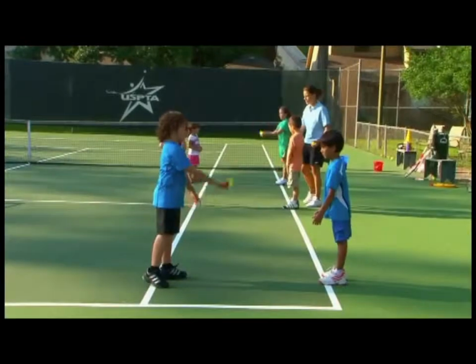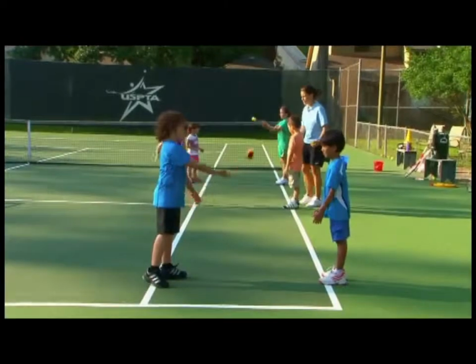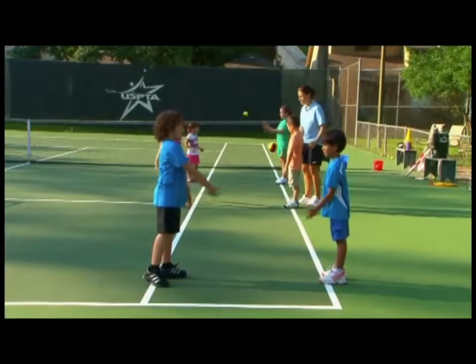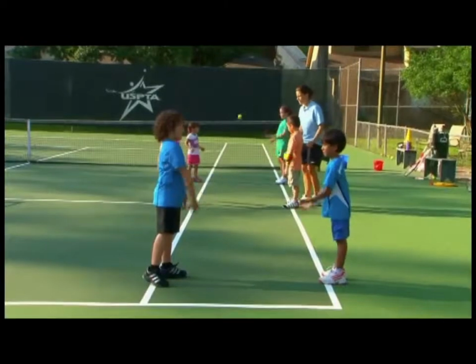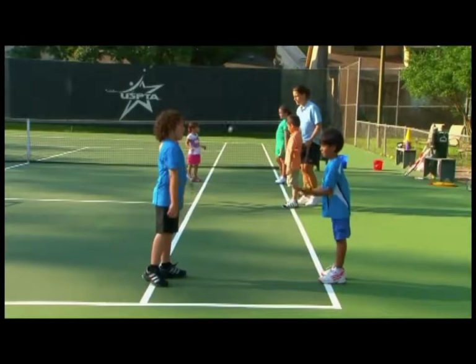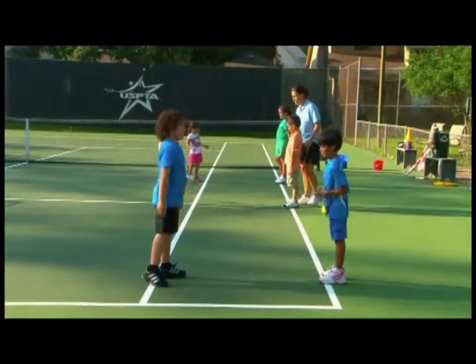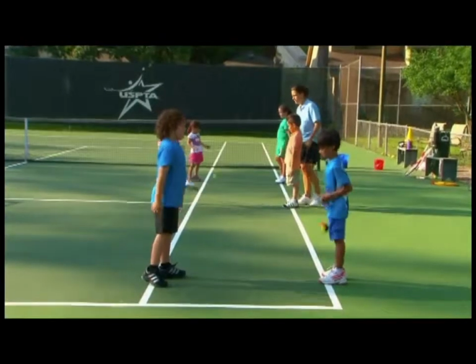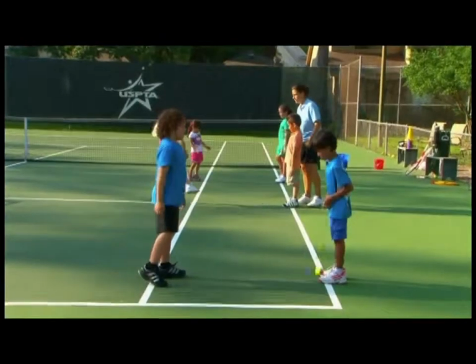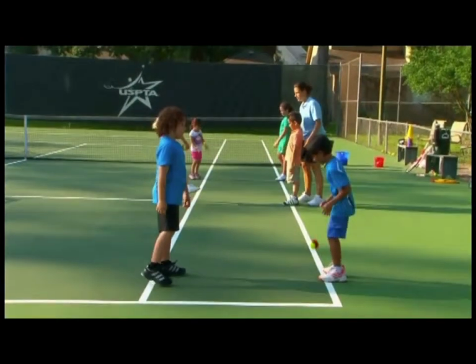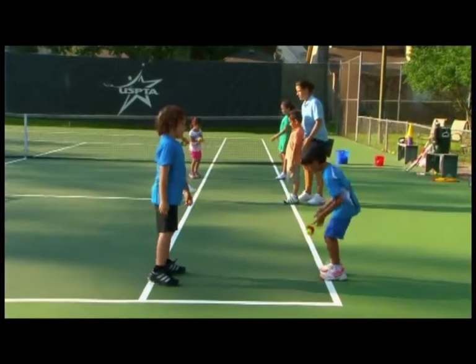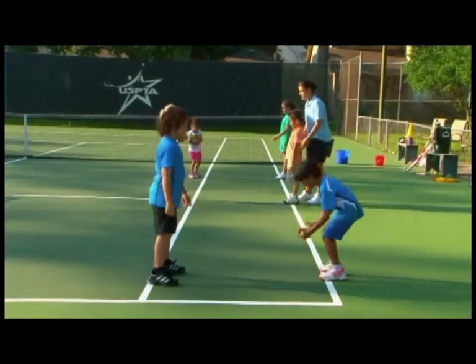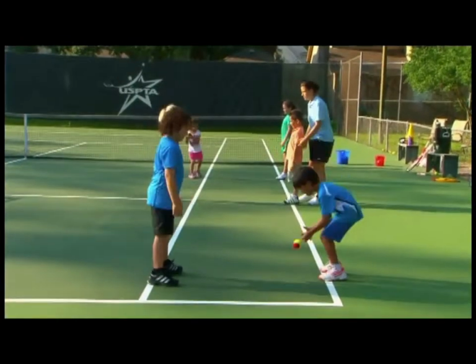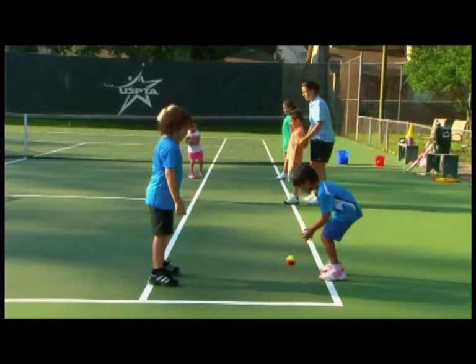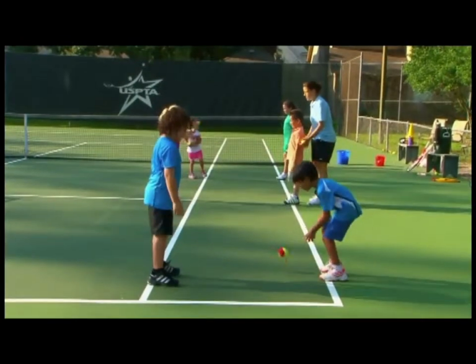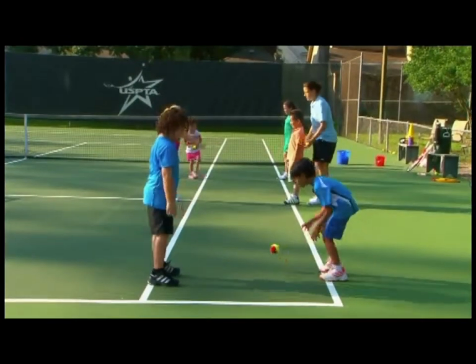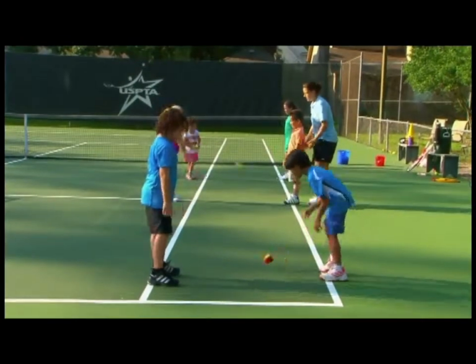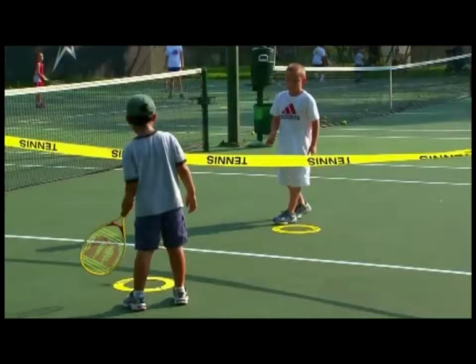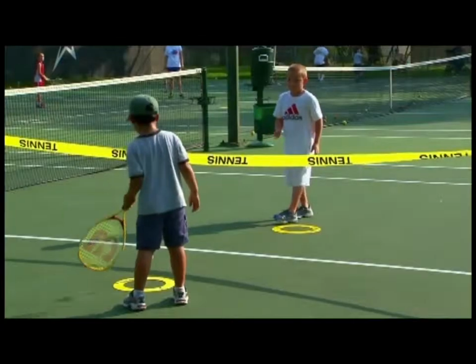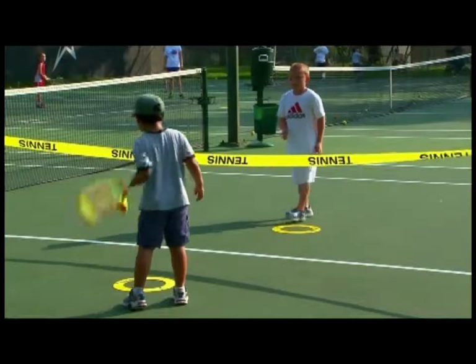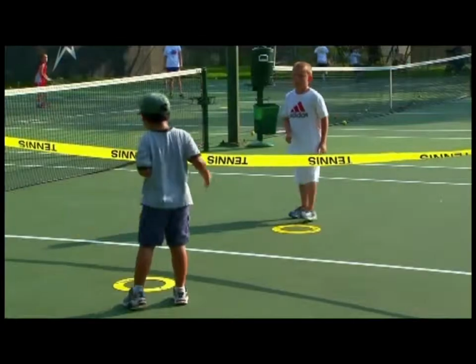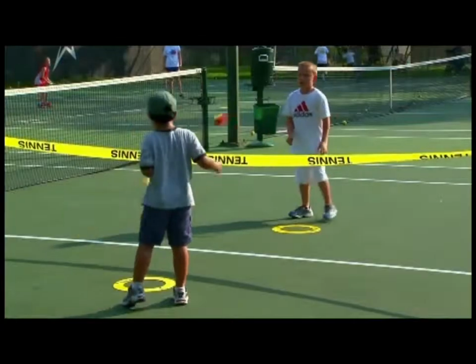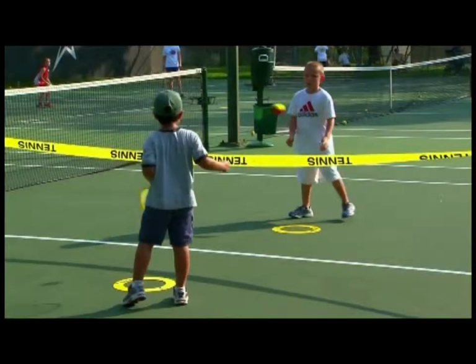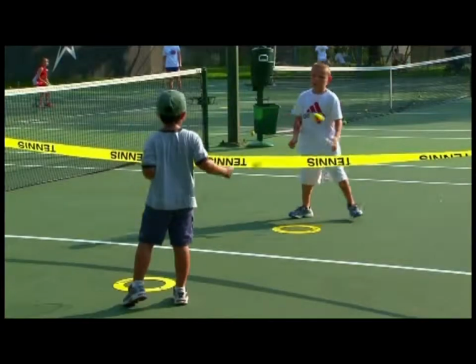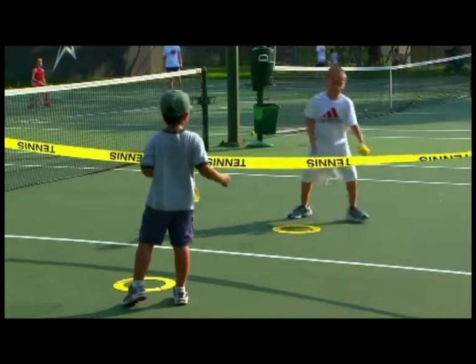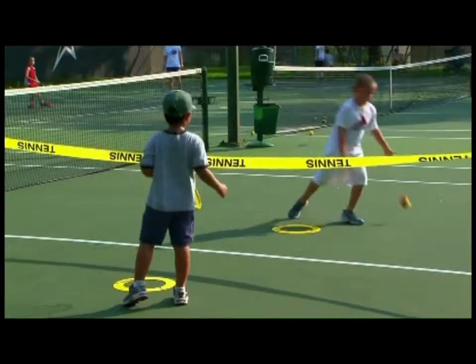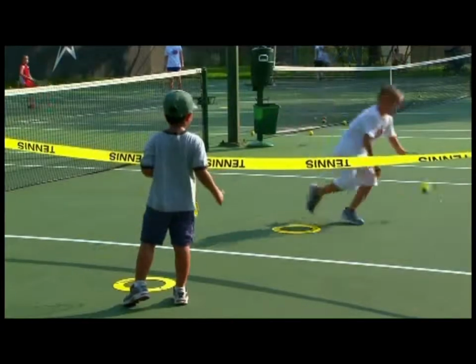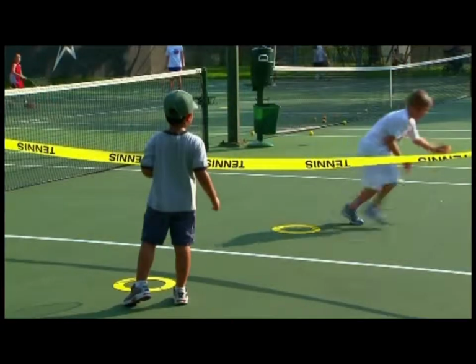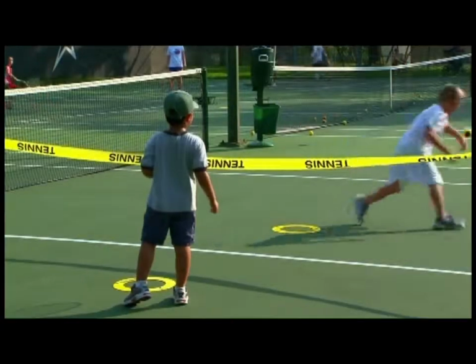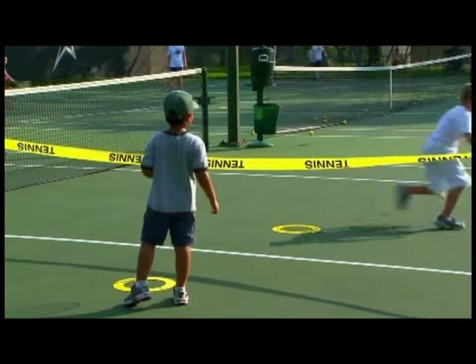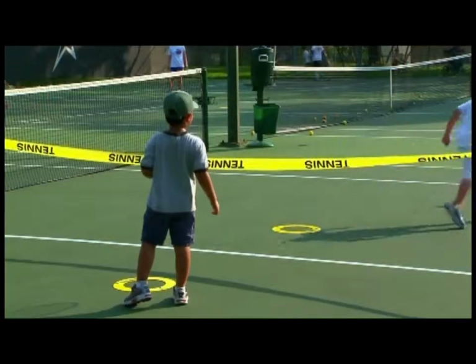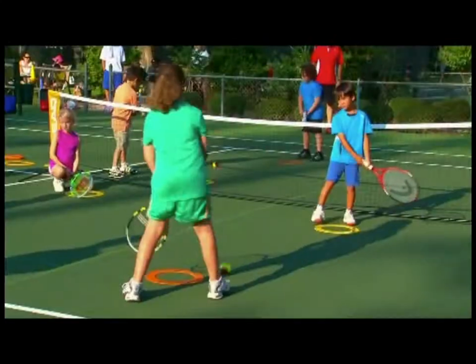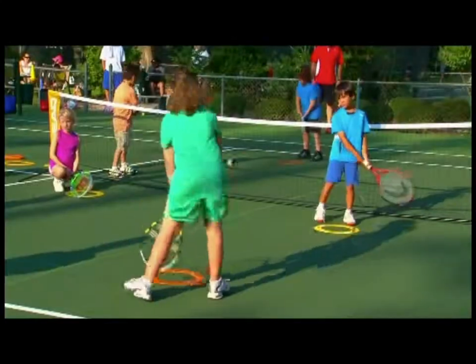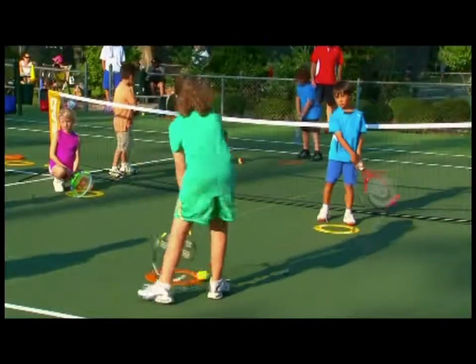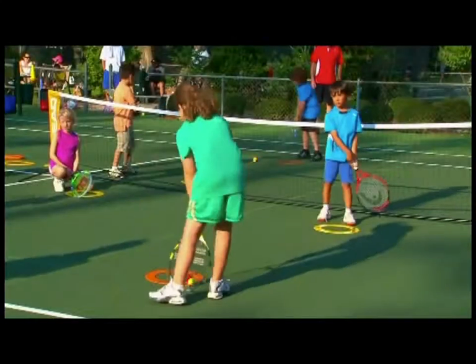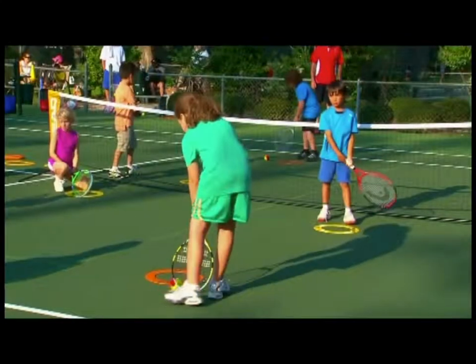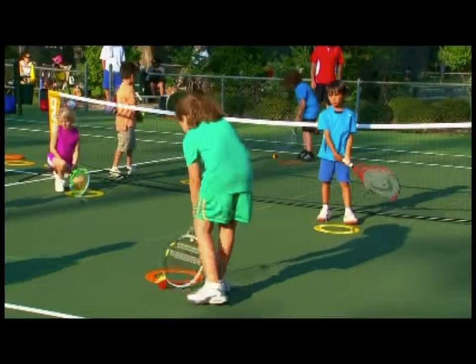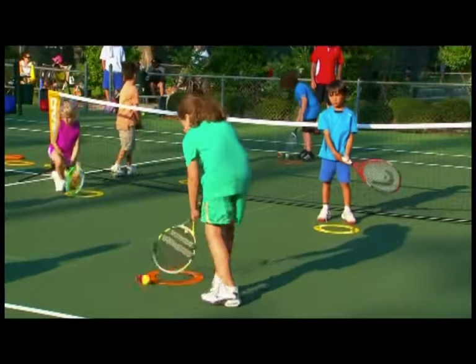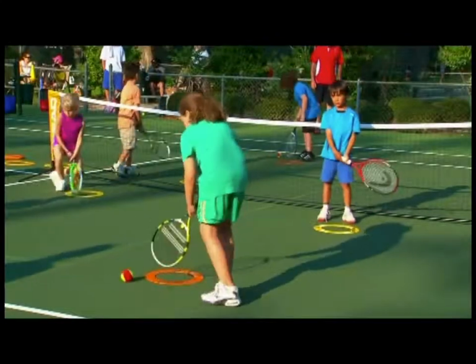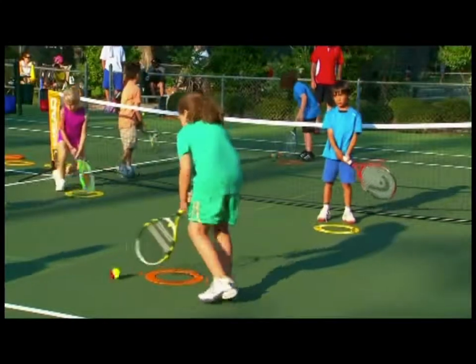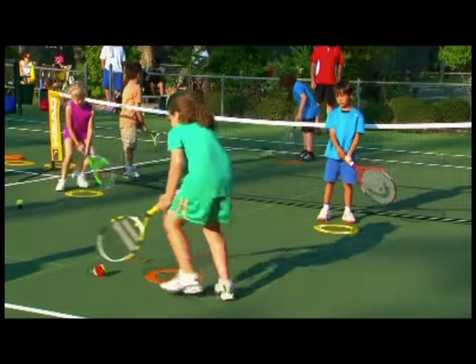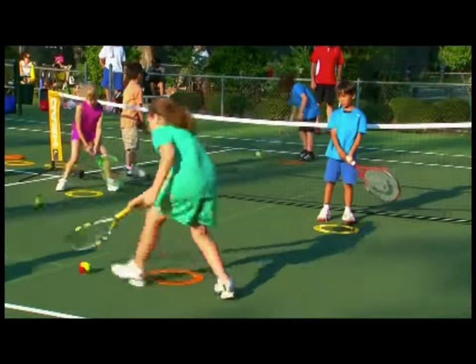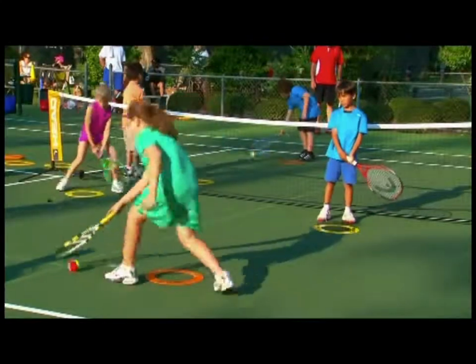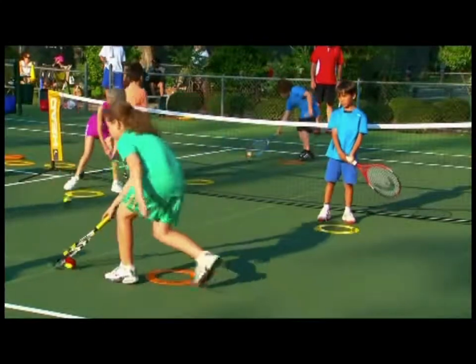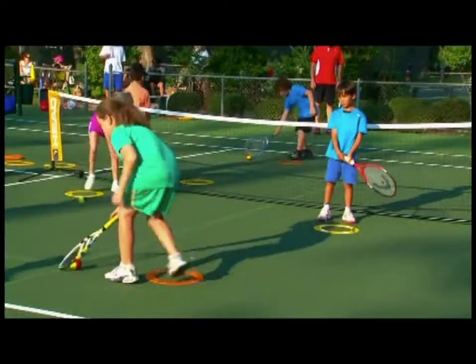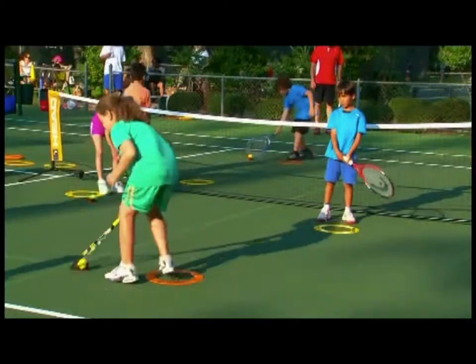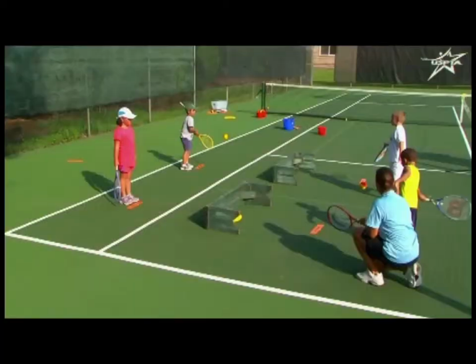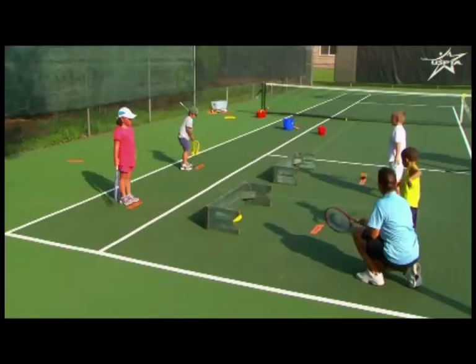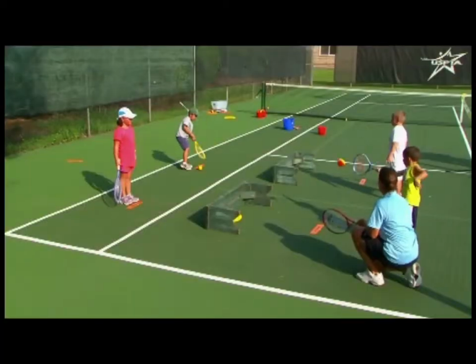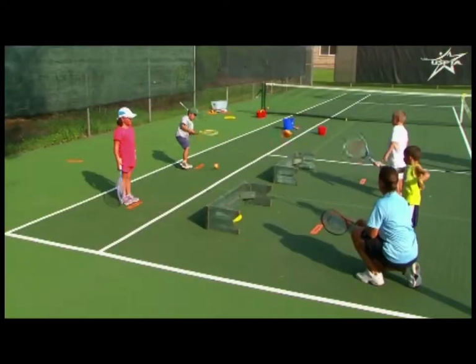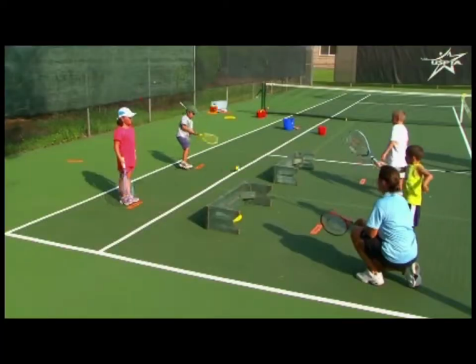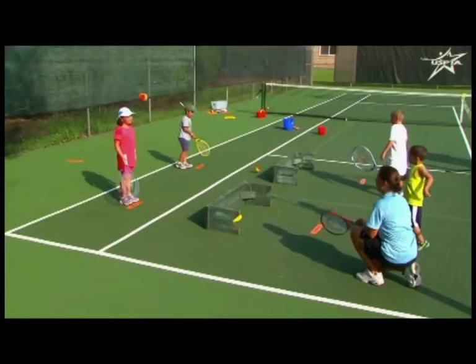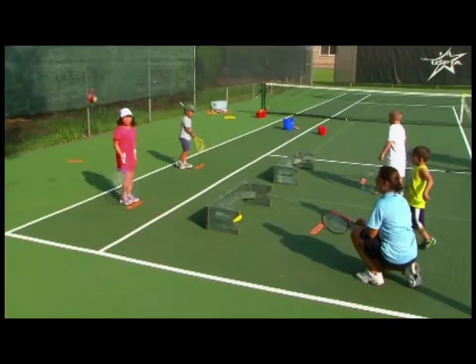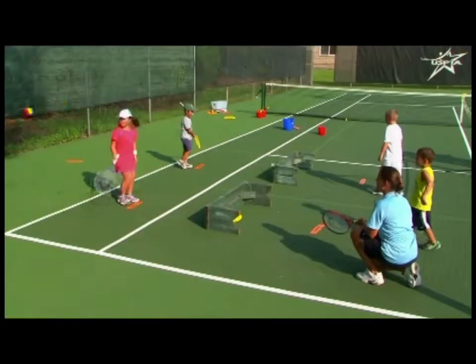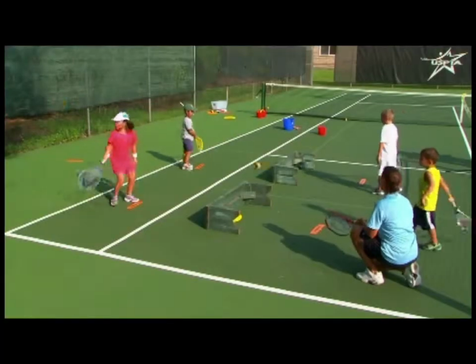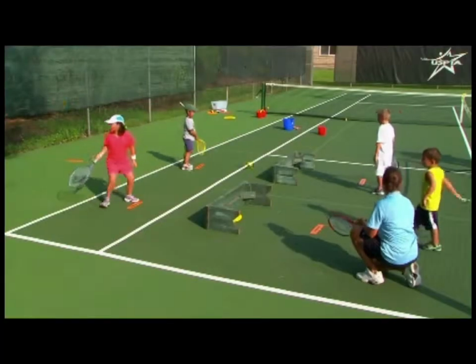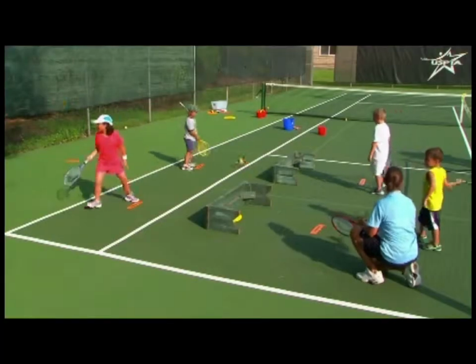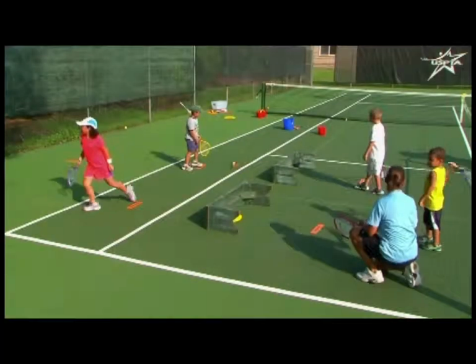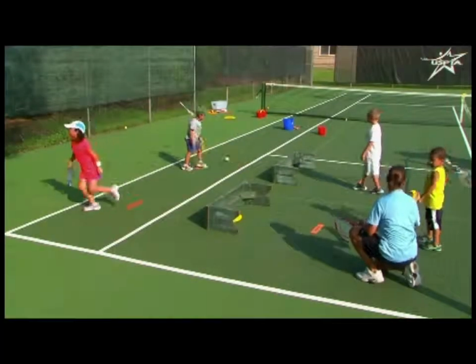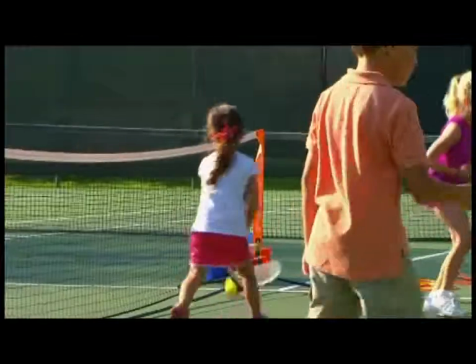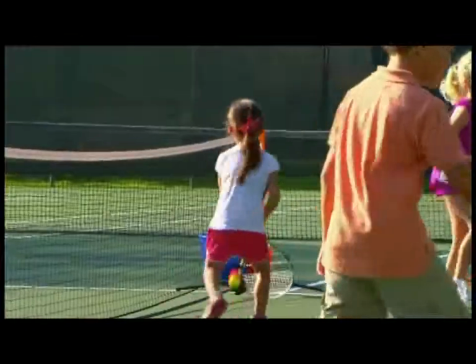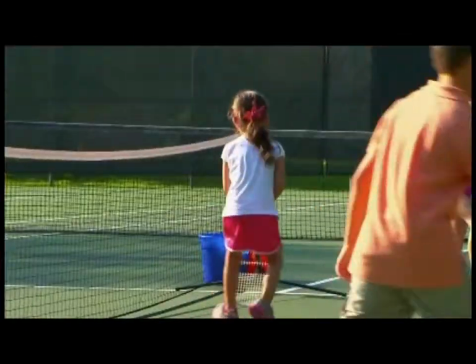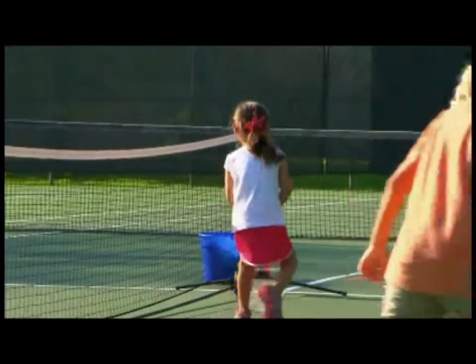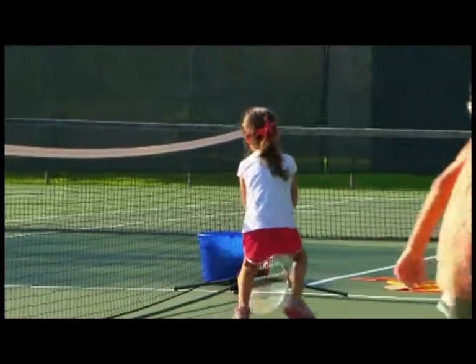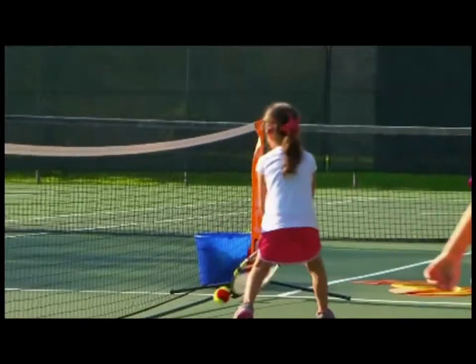When kids work together, remember it won't be perfect. Tennis is an open skill sport, so random is good.